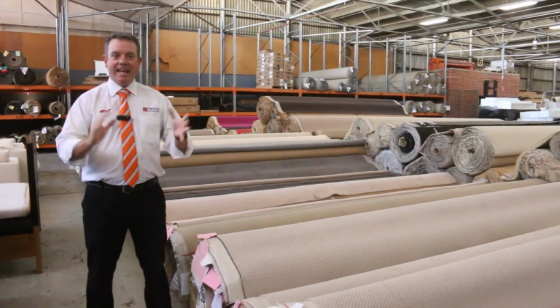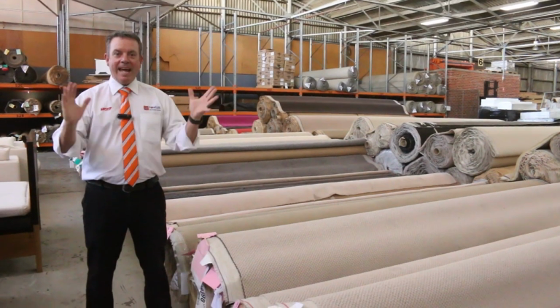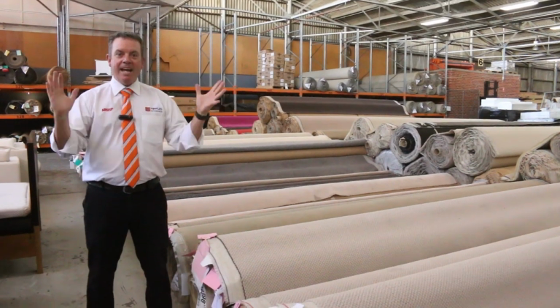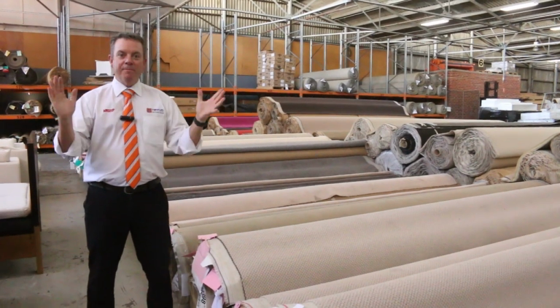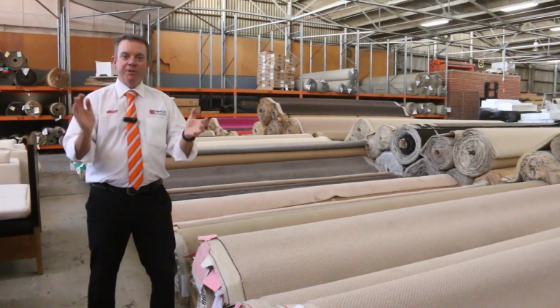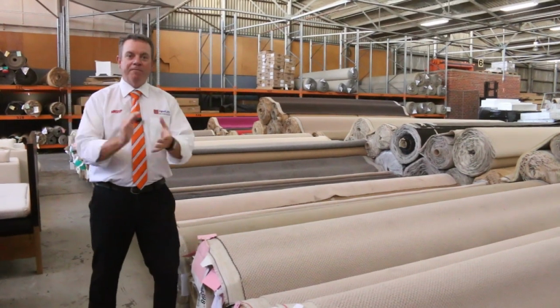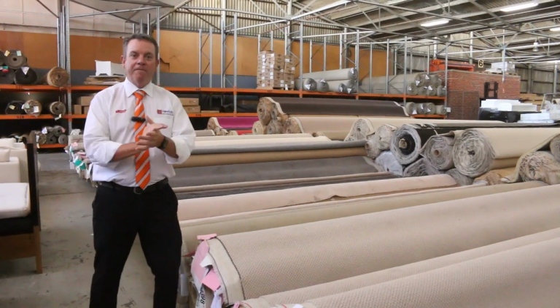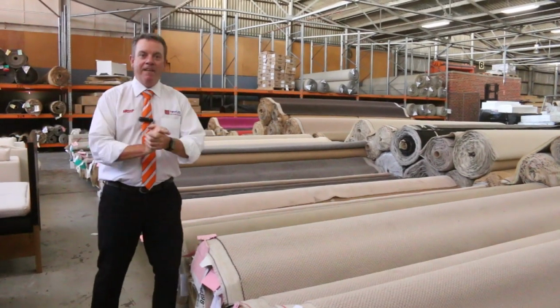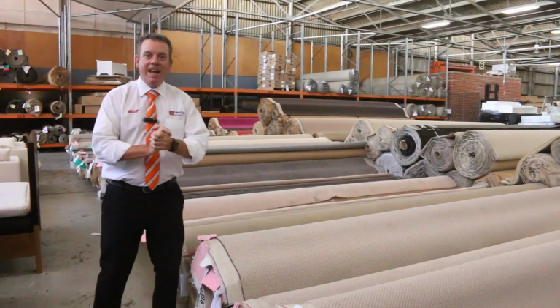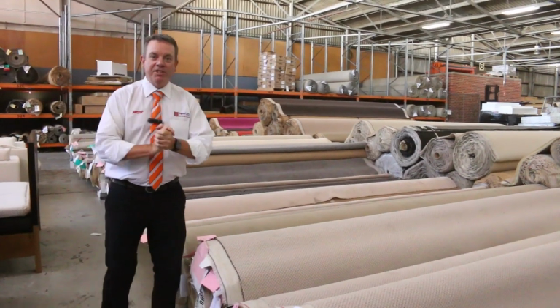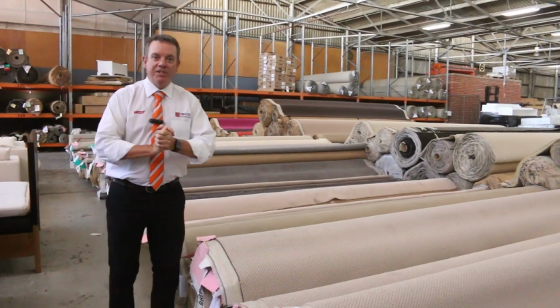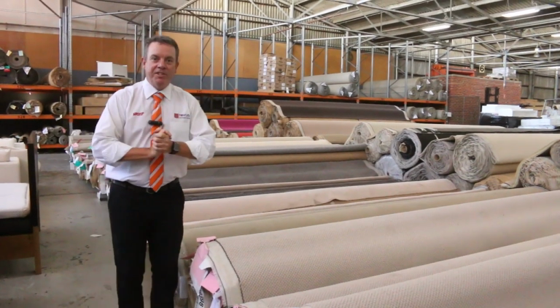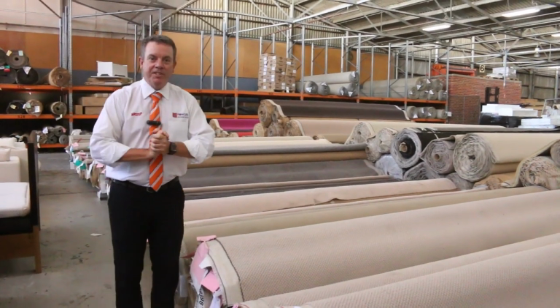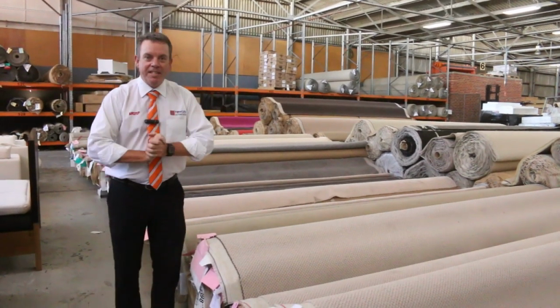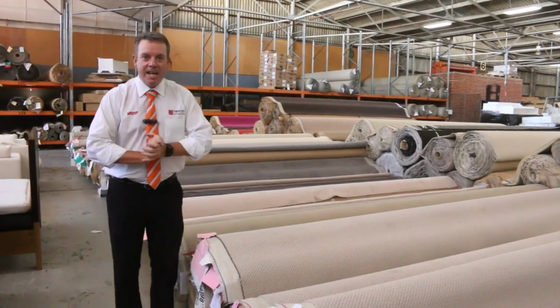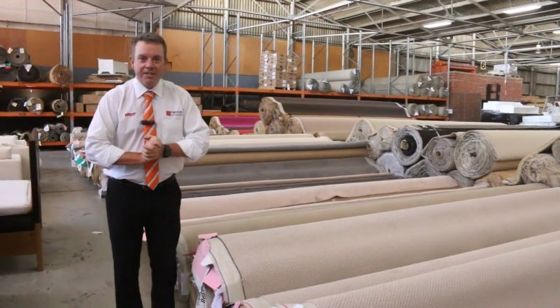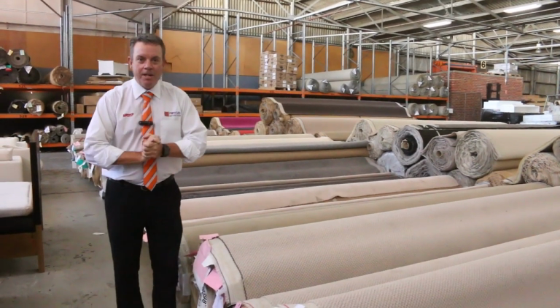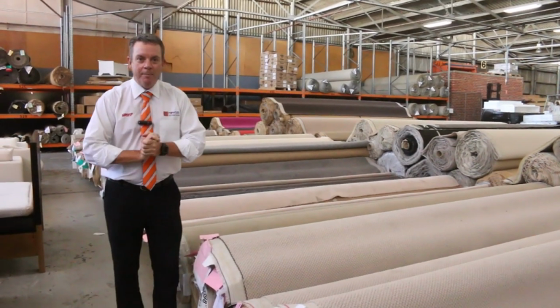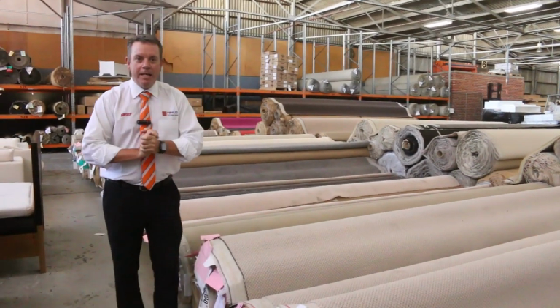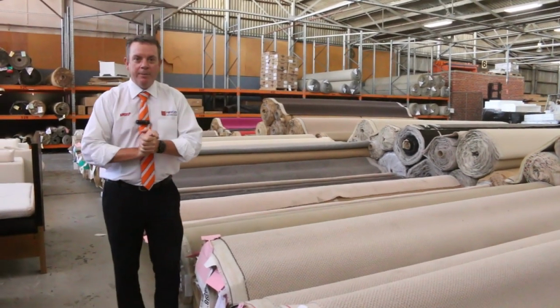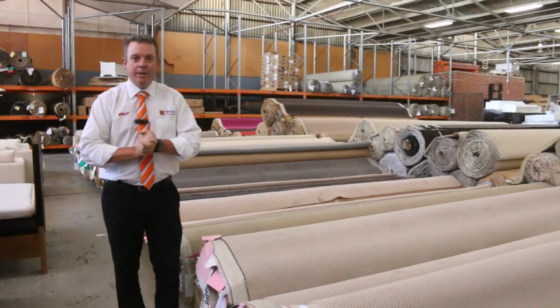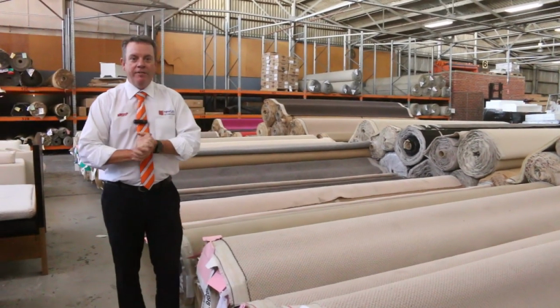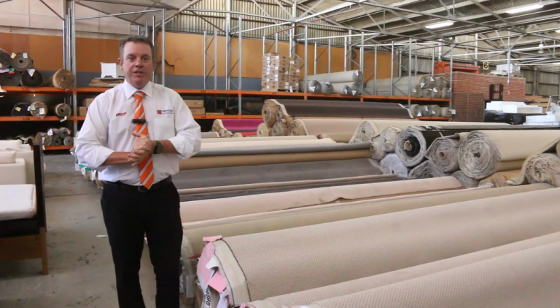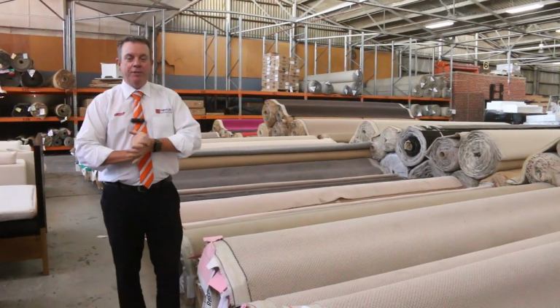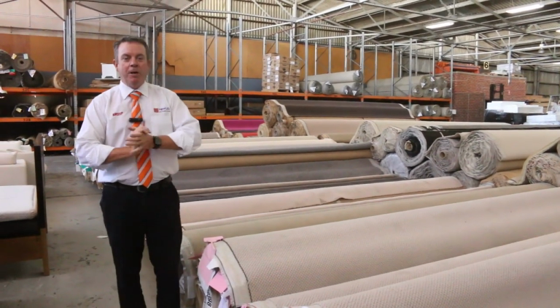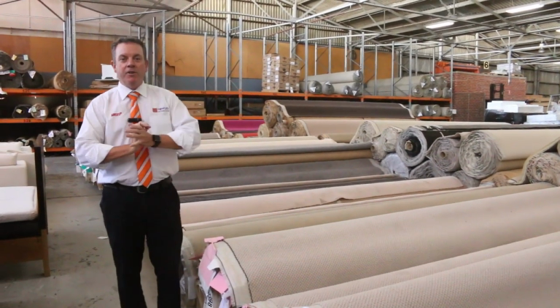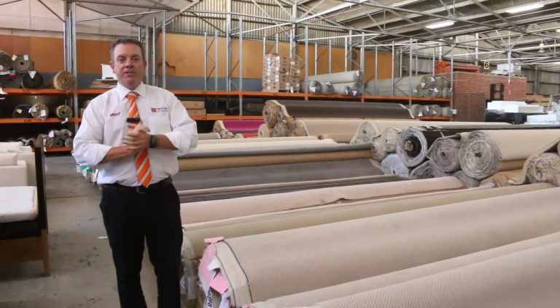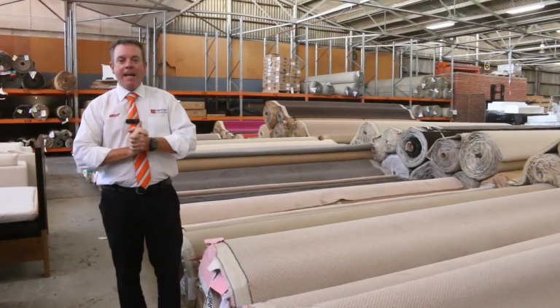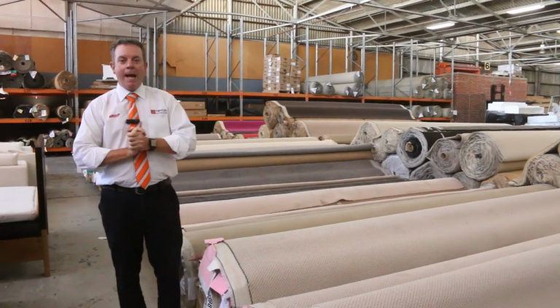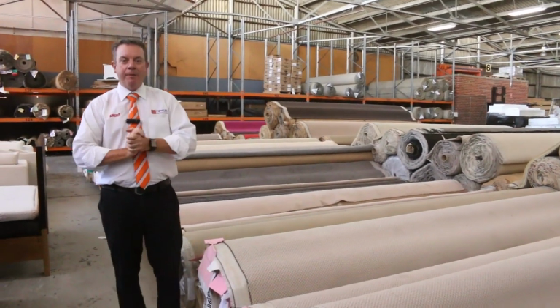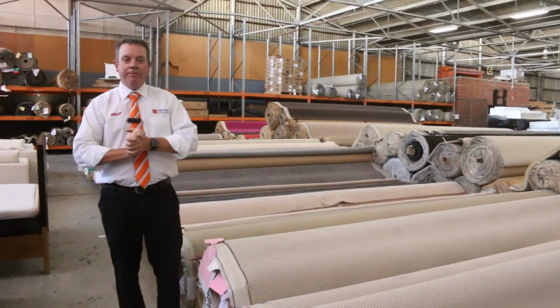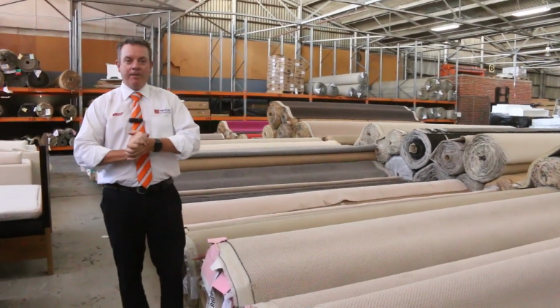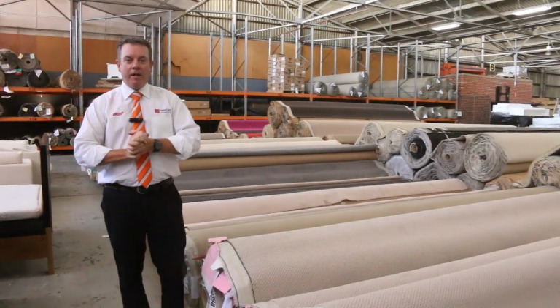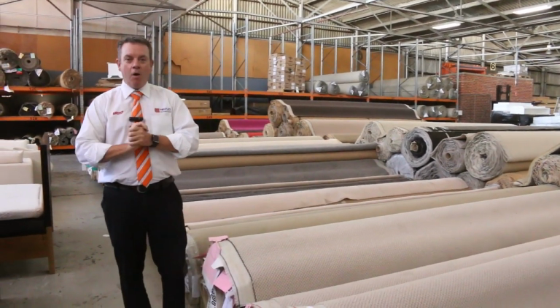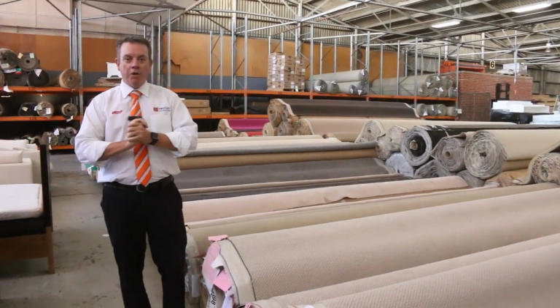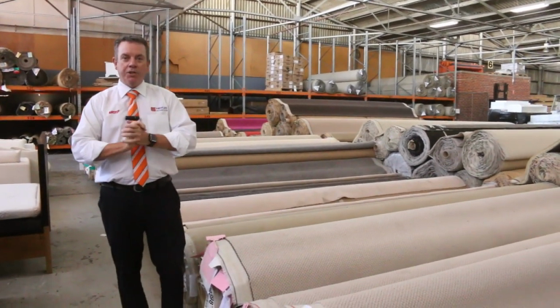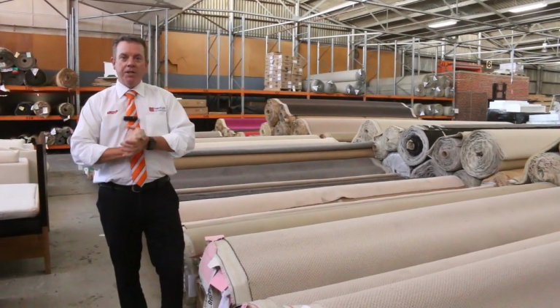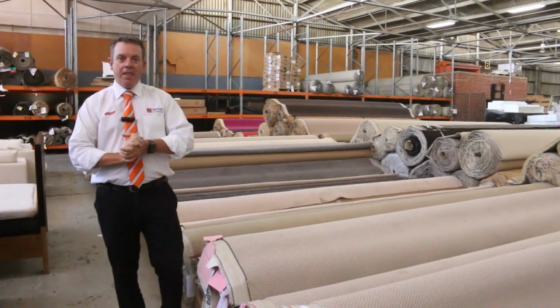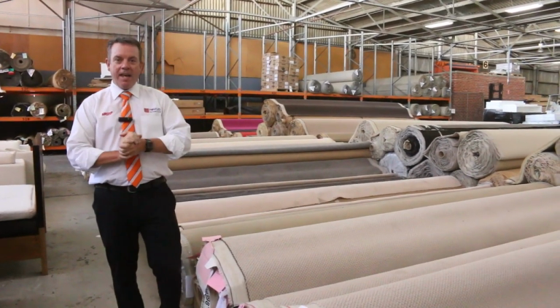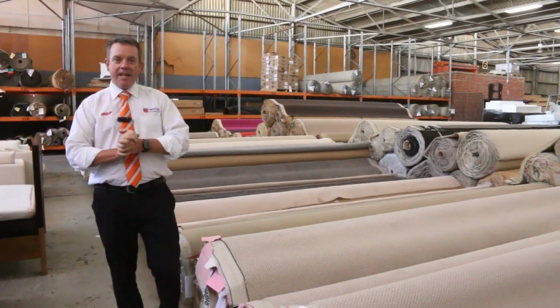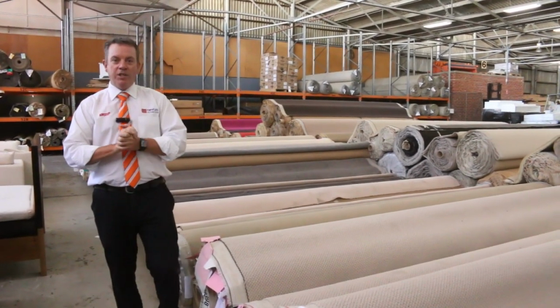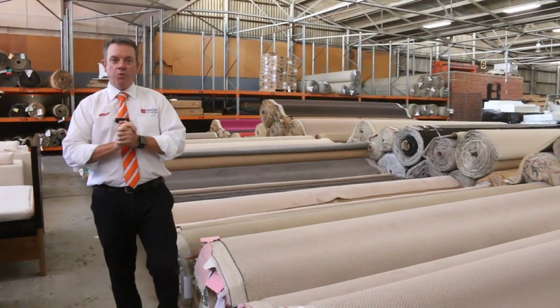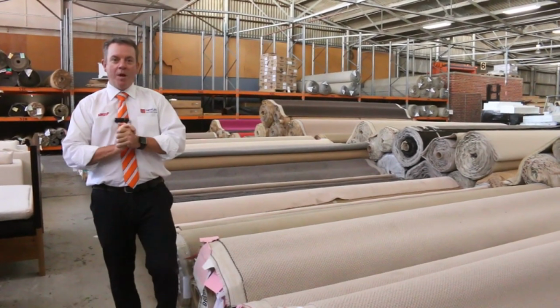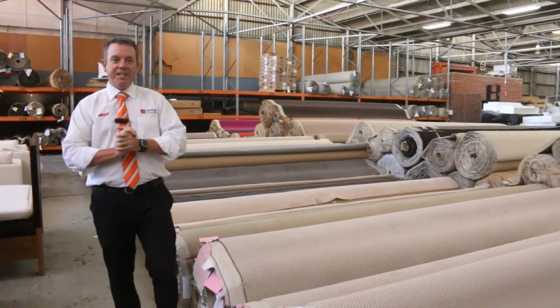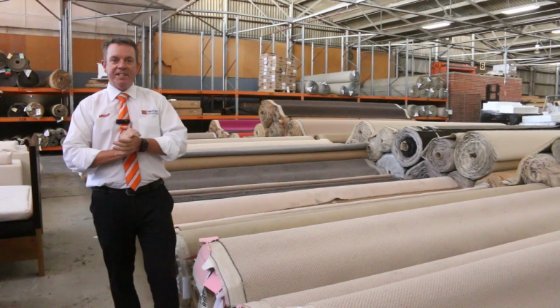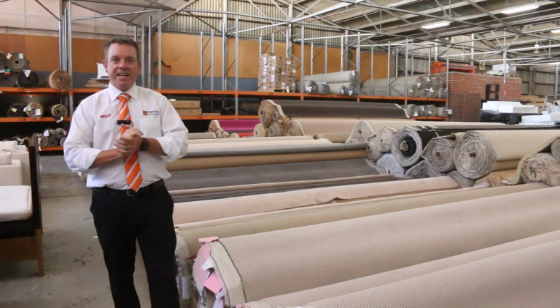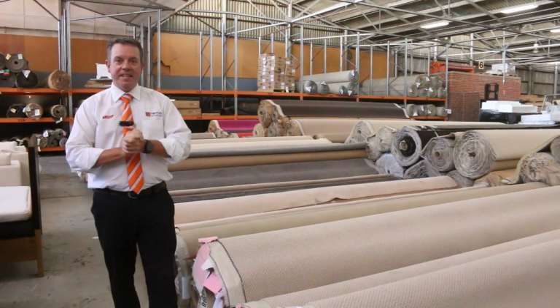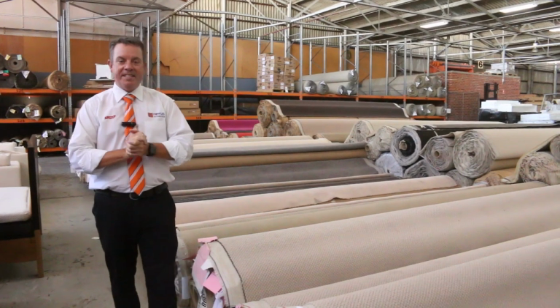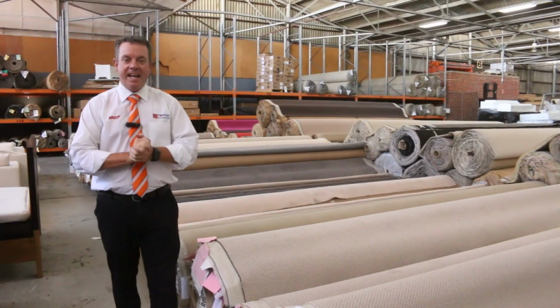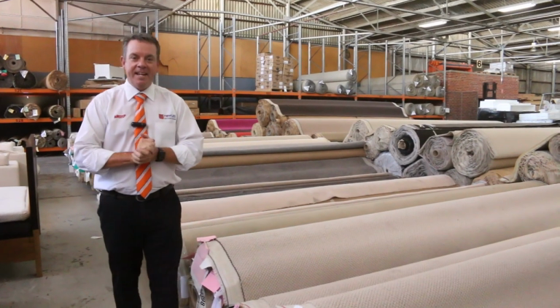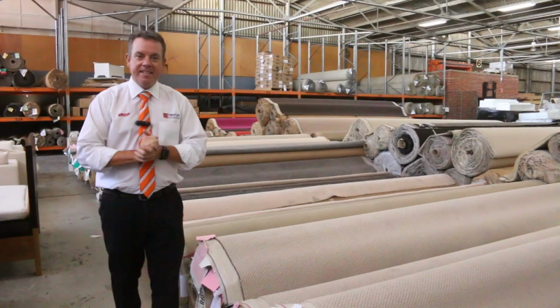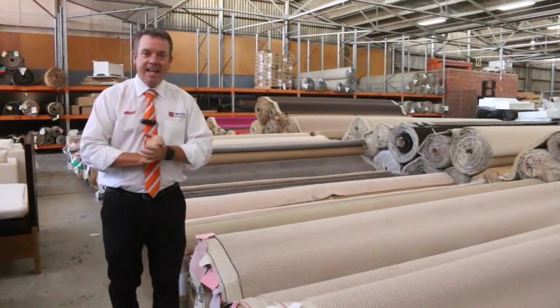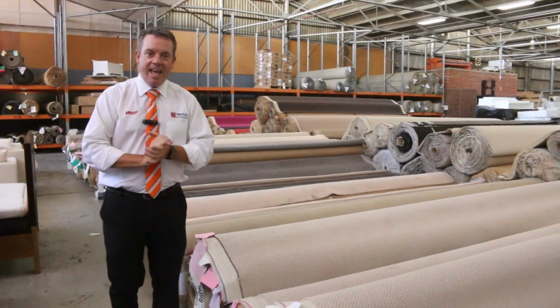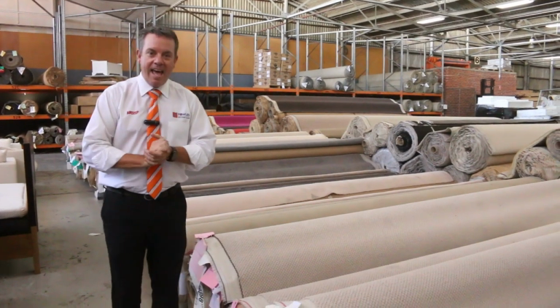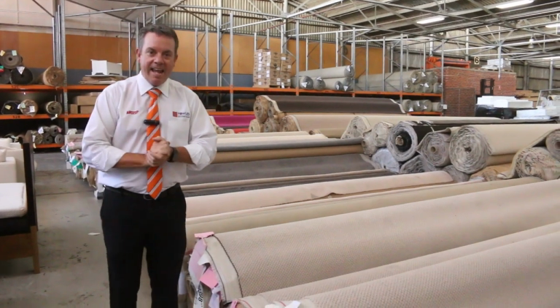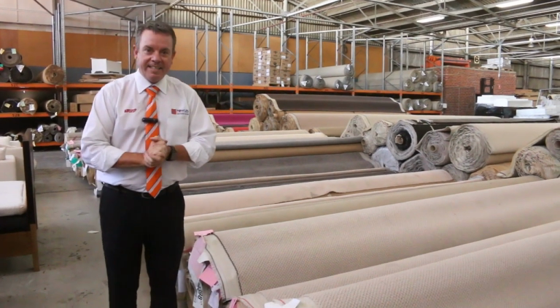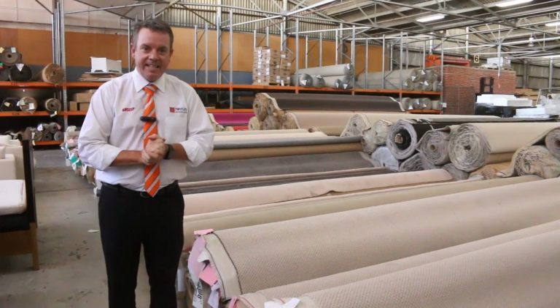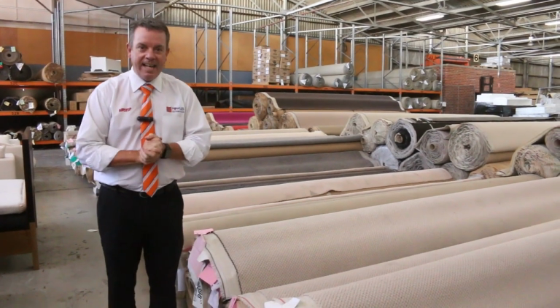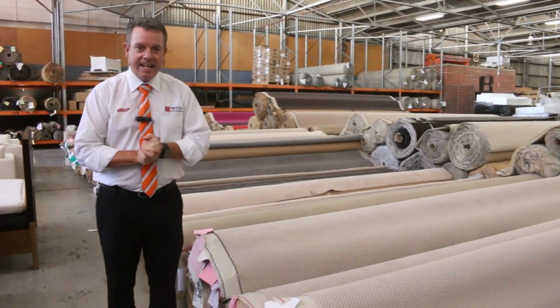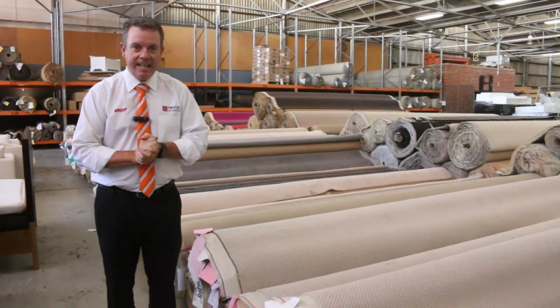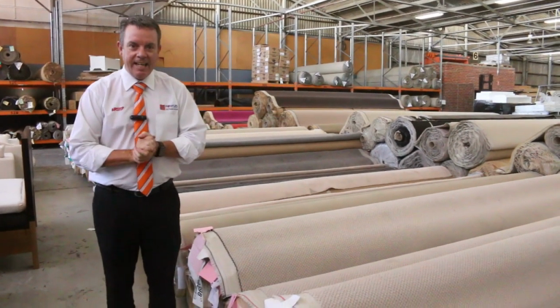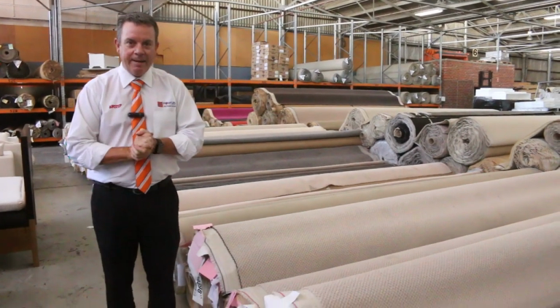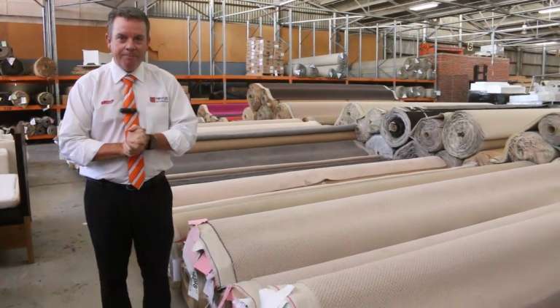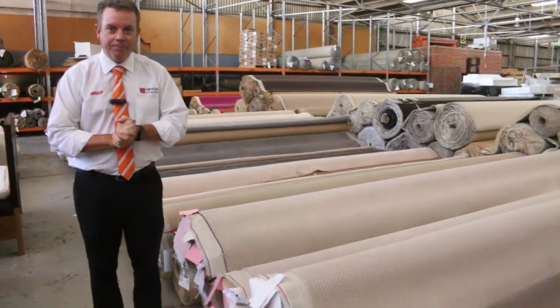G'day, I'm John from Fowler's Auction and Sales. I'm here to preview tomorrow's carpet auction, that is Wednesday the 10th at 10 a.m.